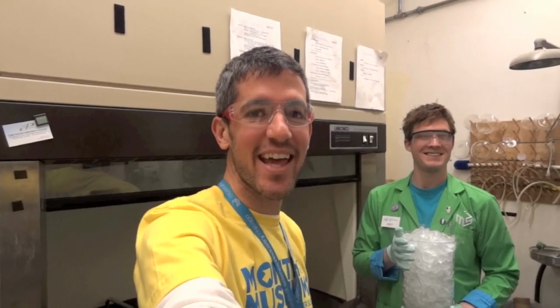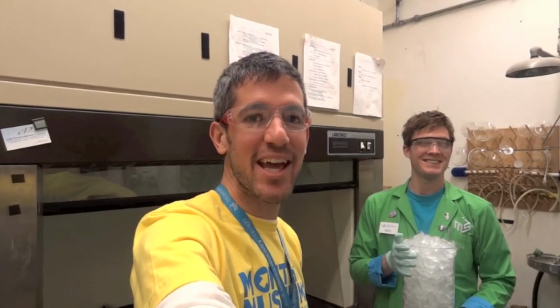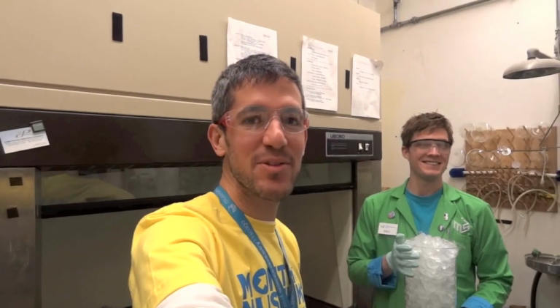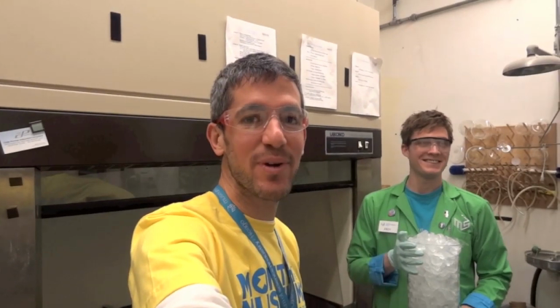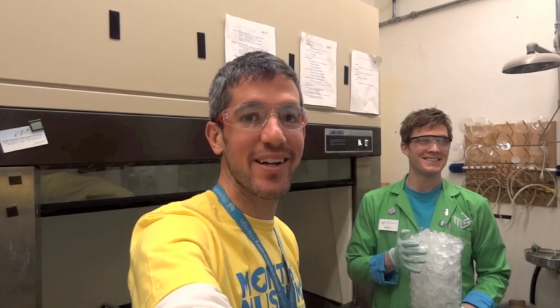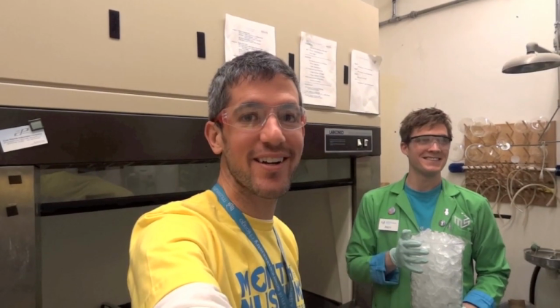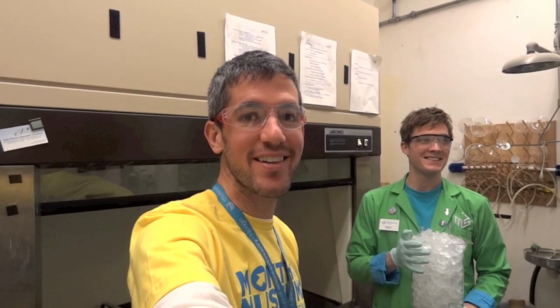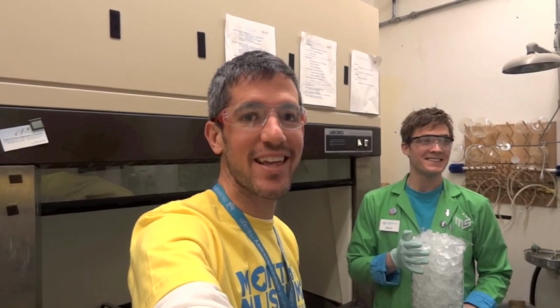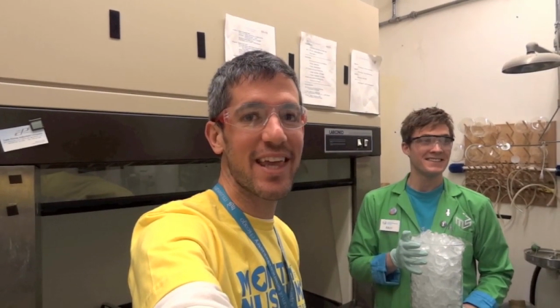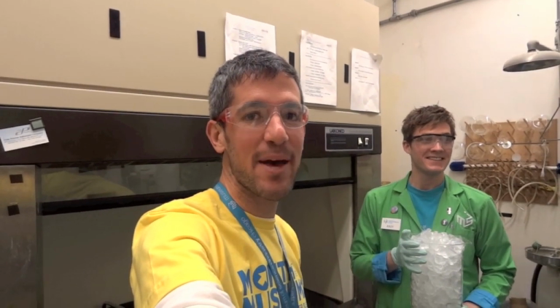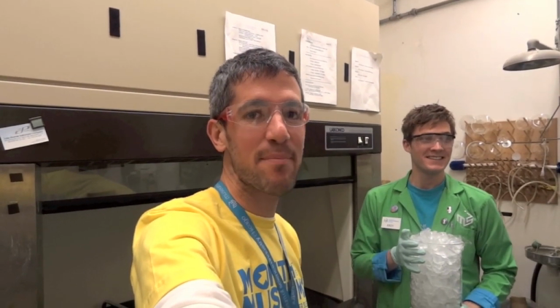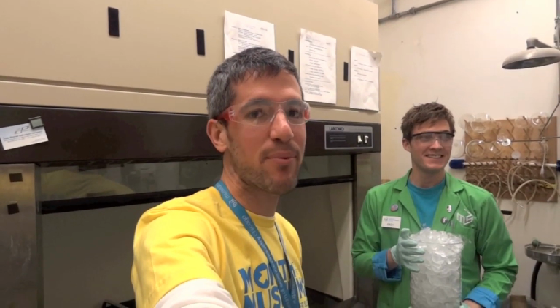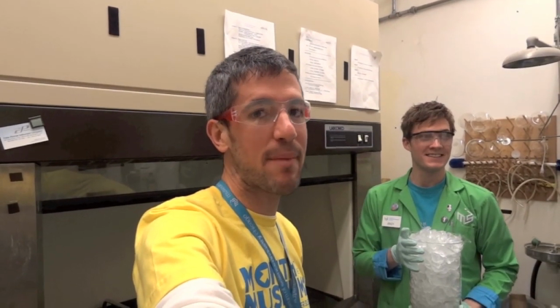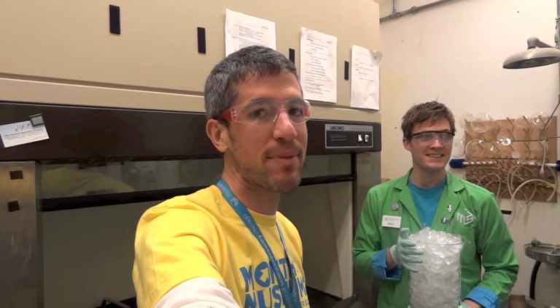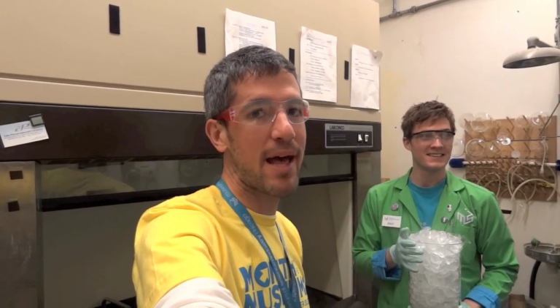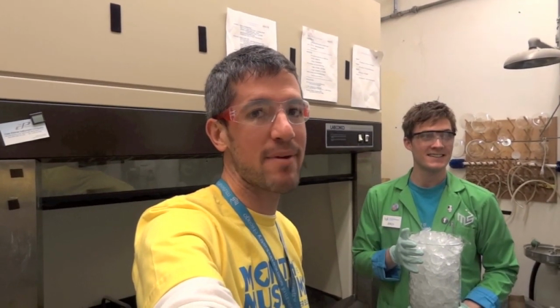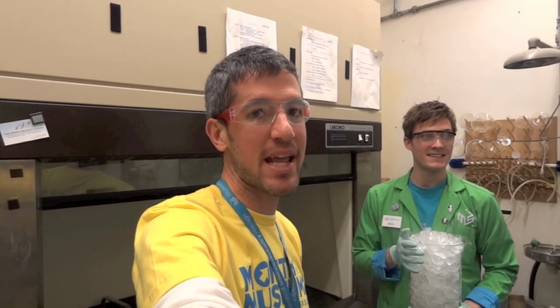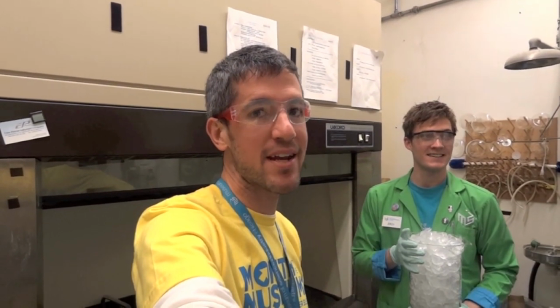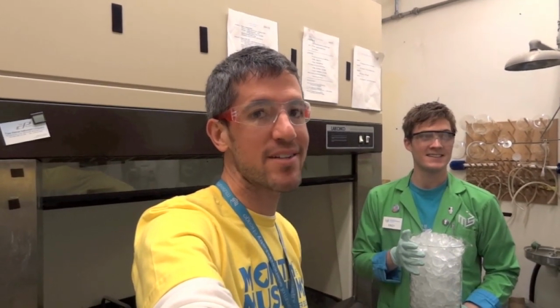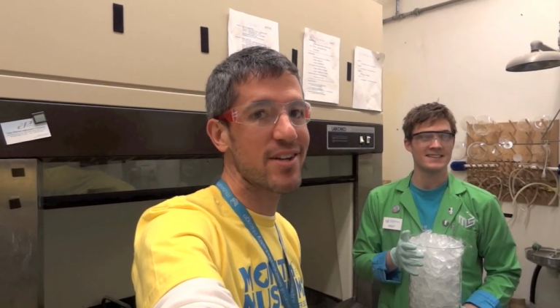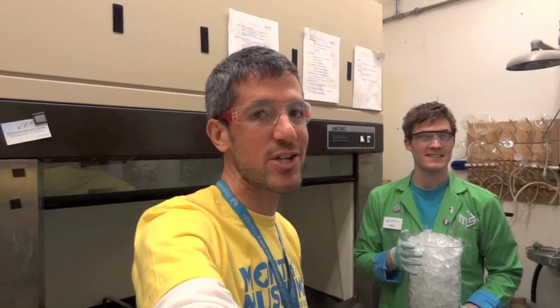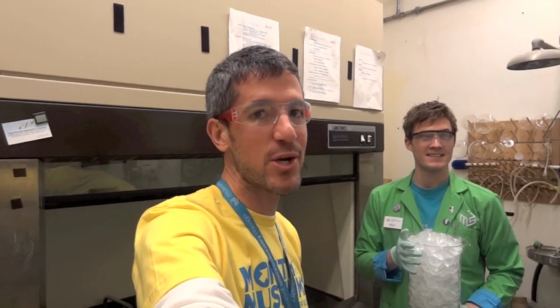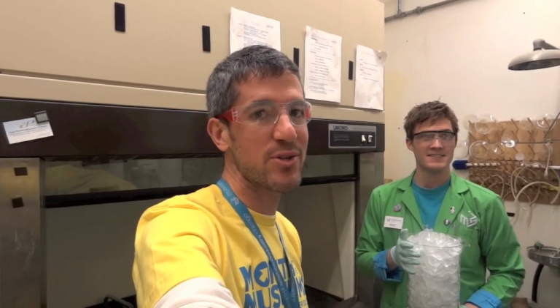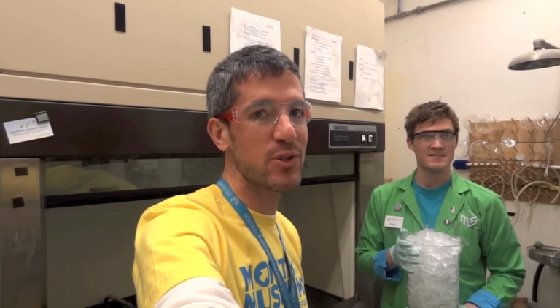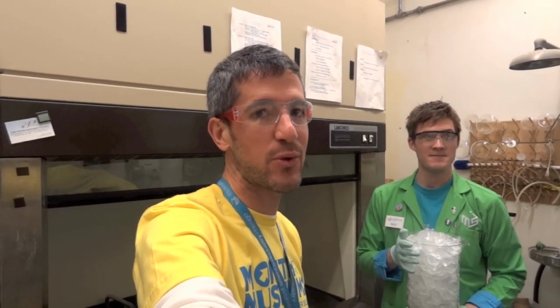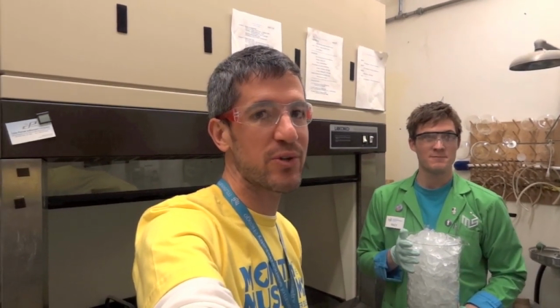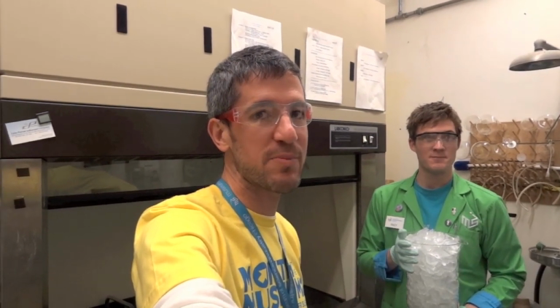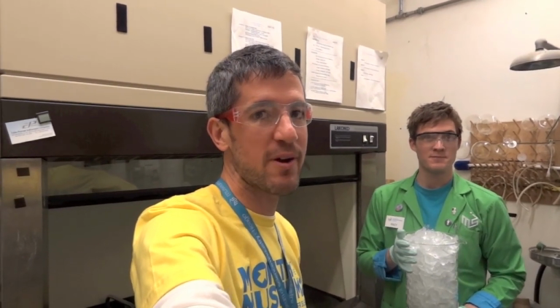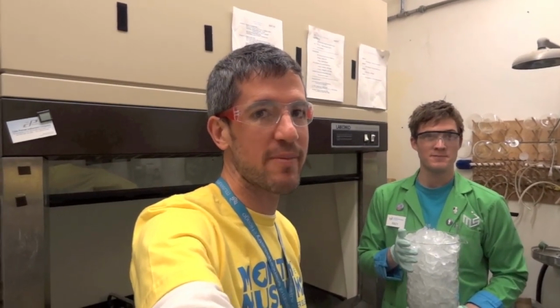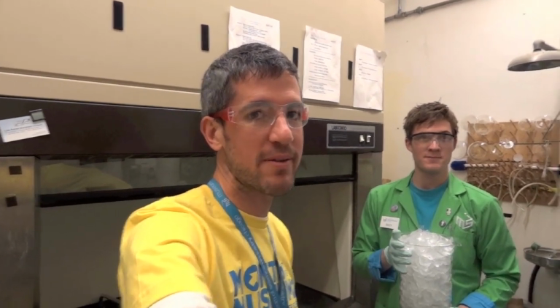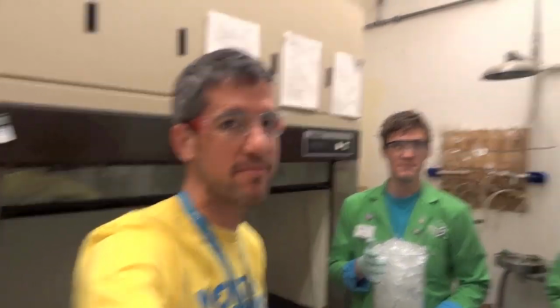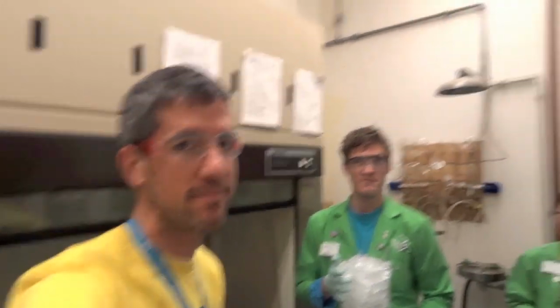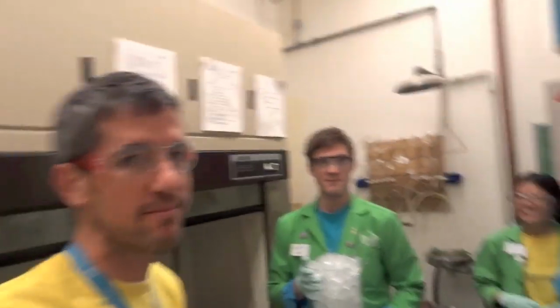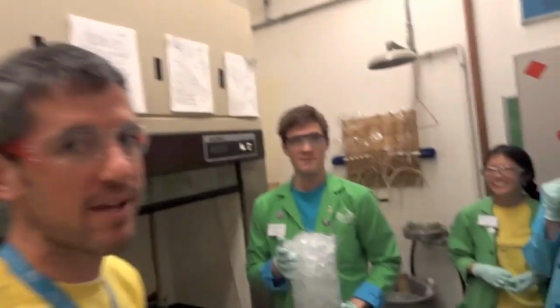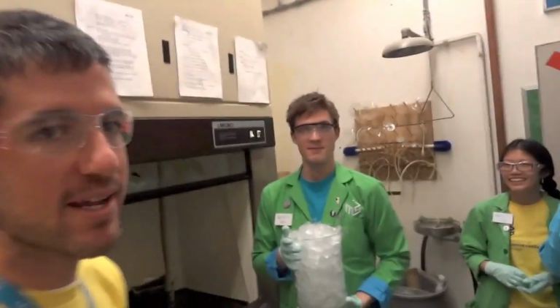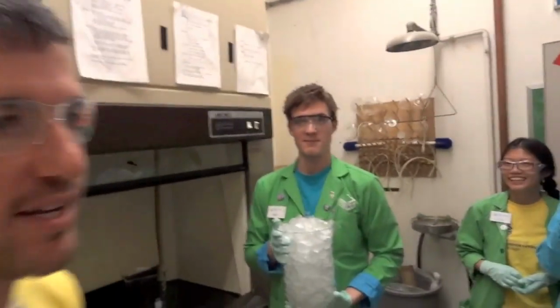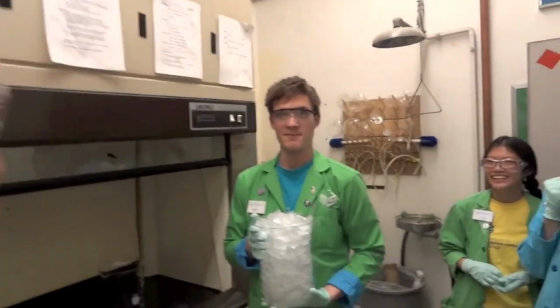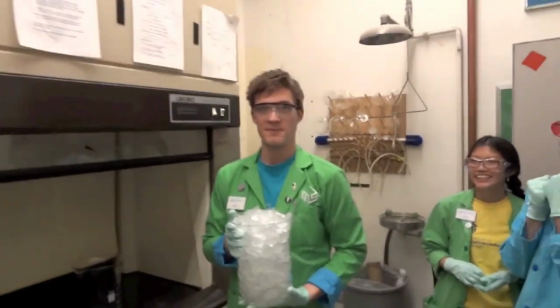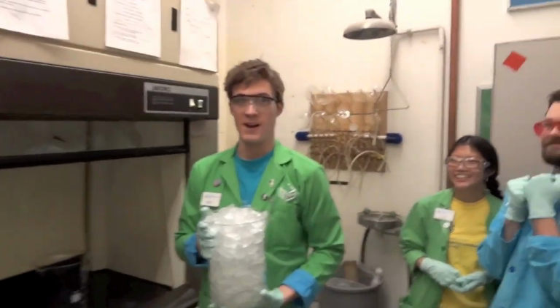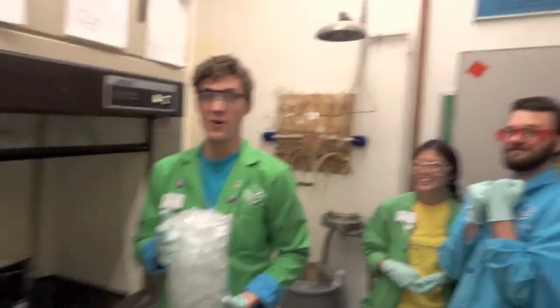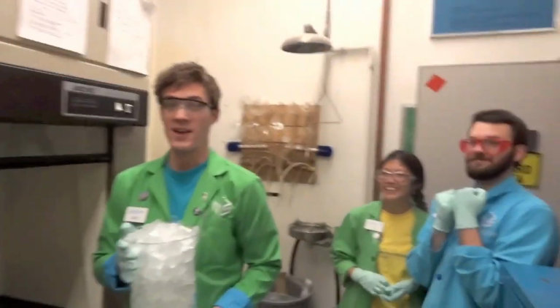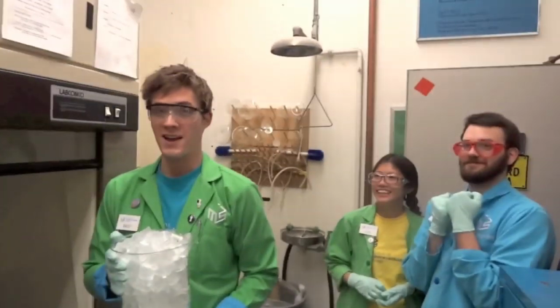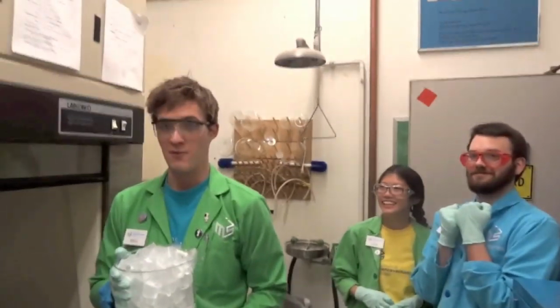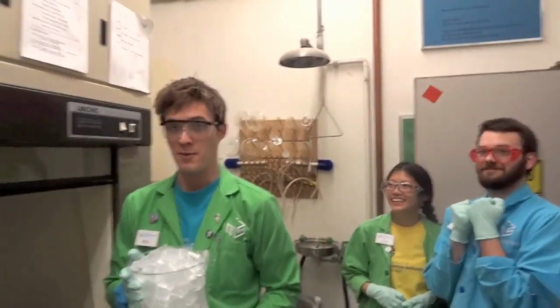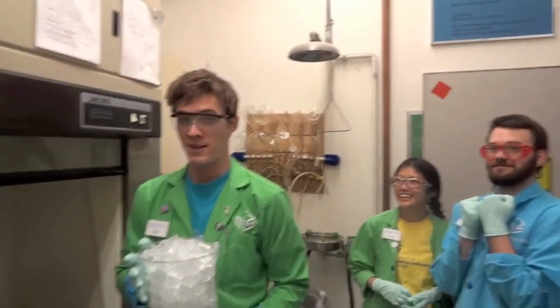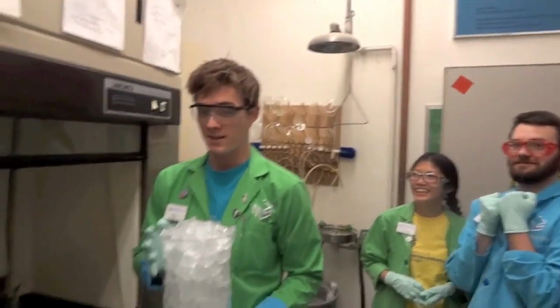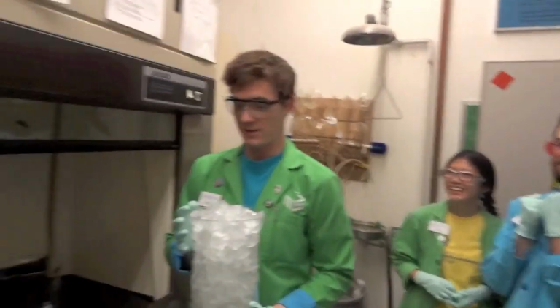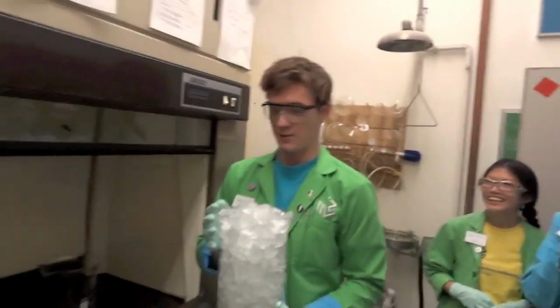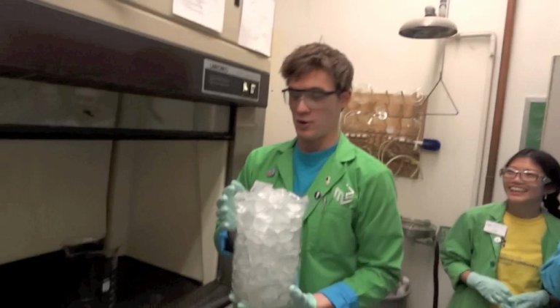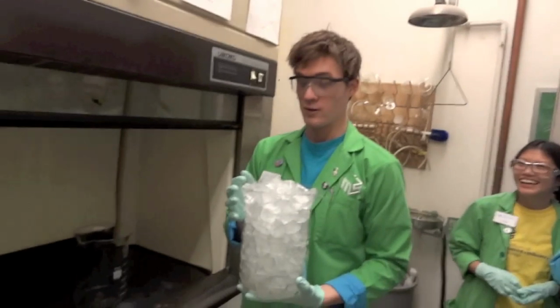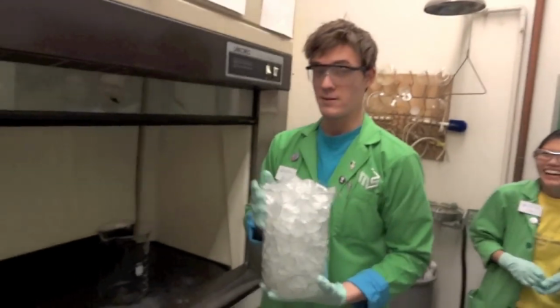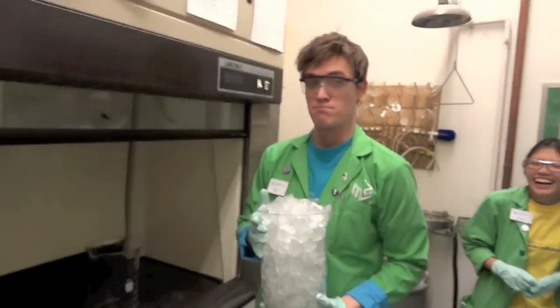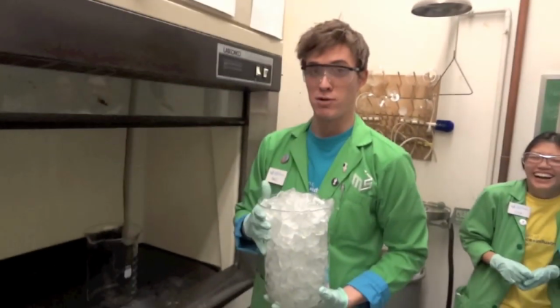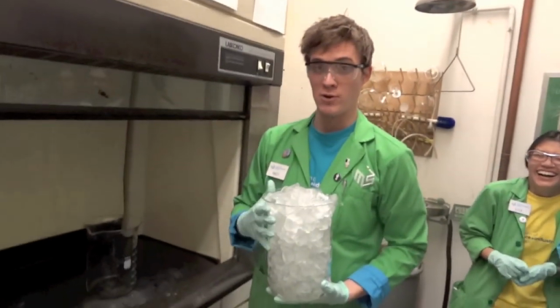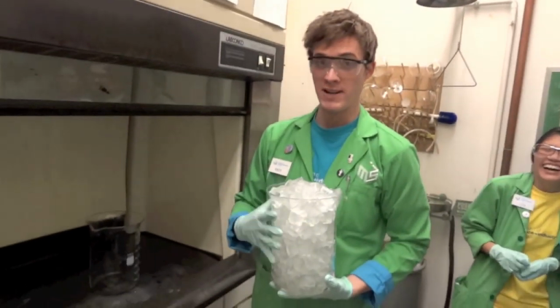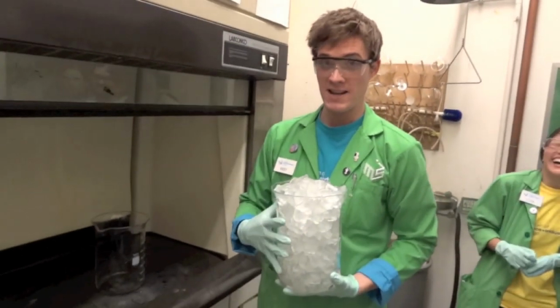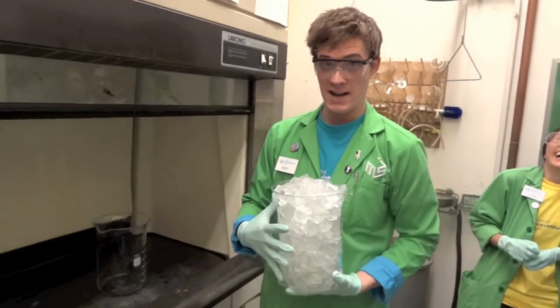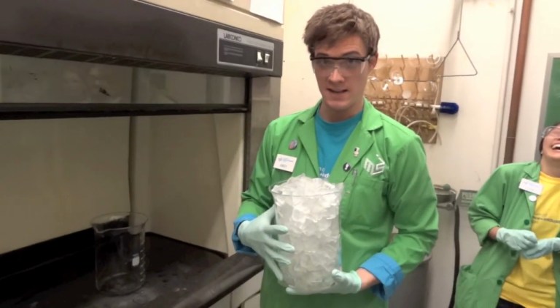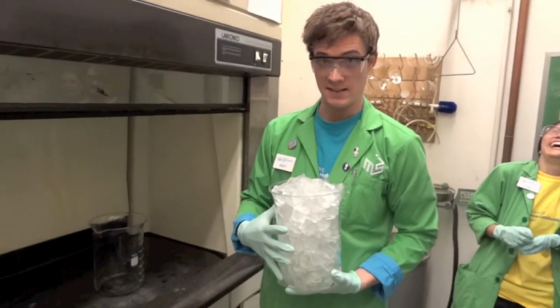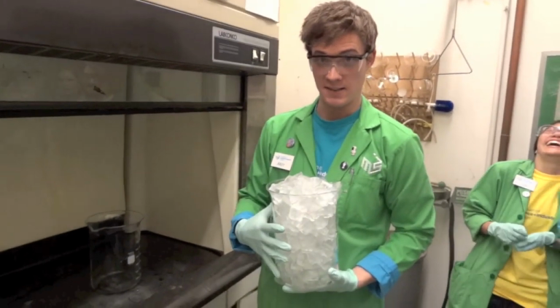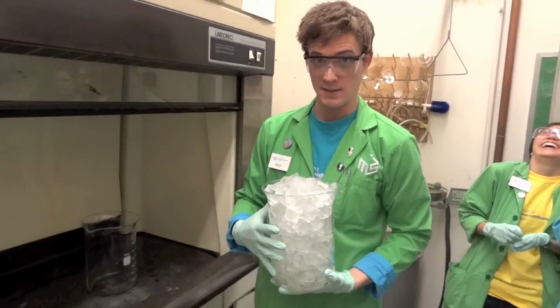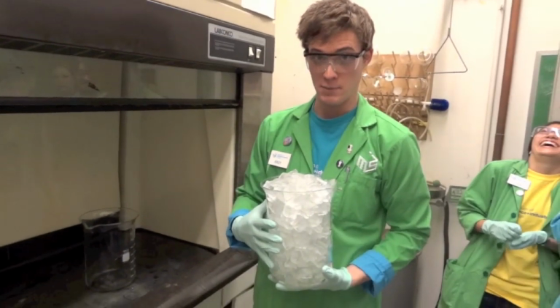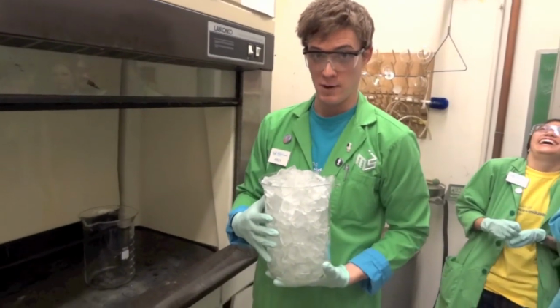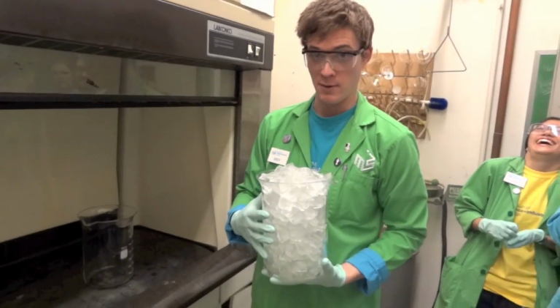Hey guys, we're here in the chem prep lab and Andy's going to show us a cool experiment. Andy. Okay, everybody. This is called the burning ice experiment.